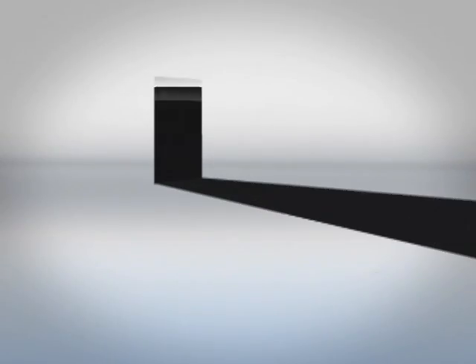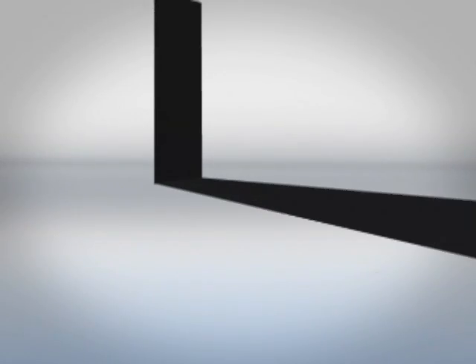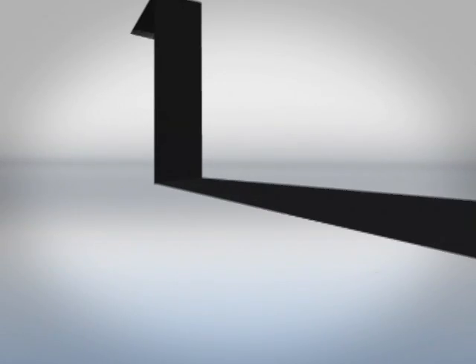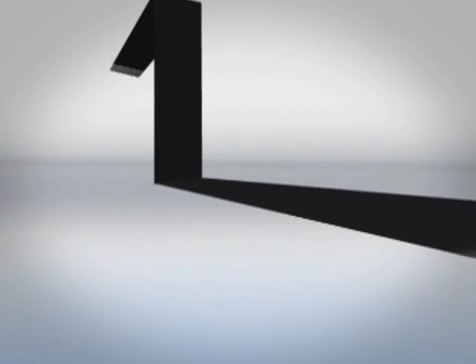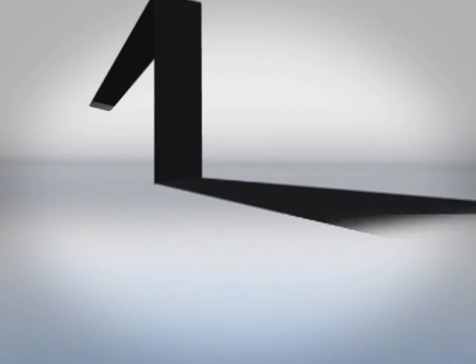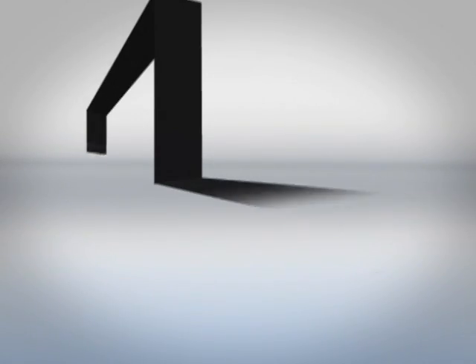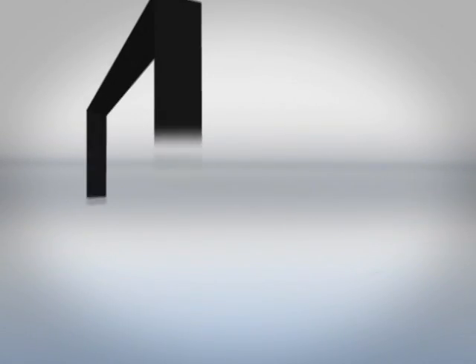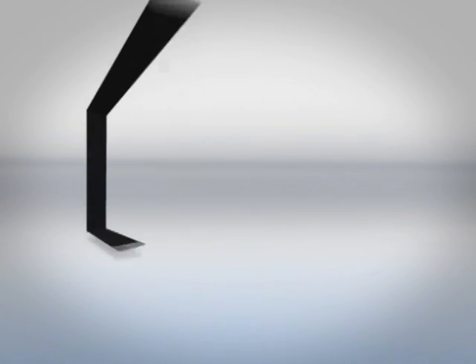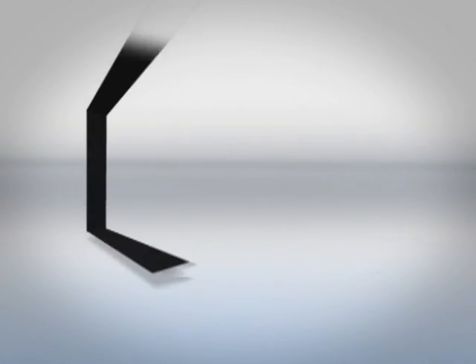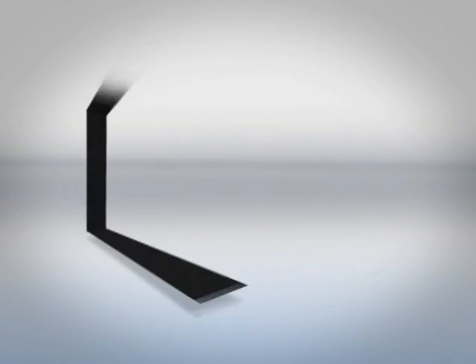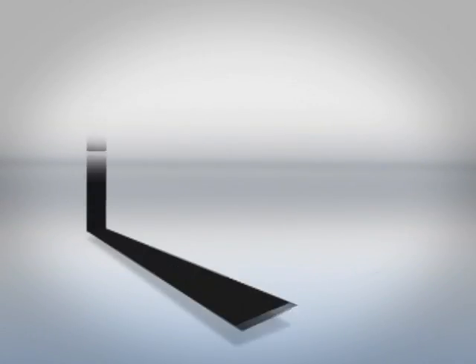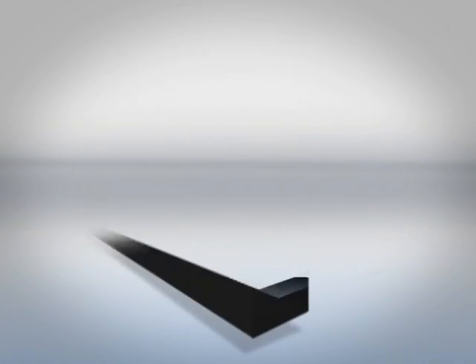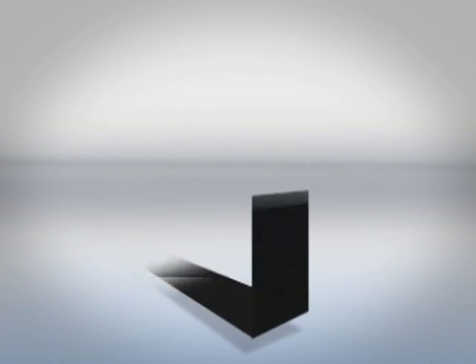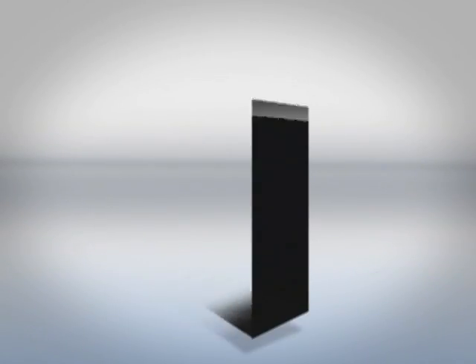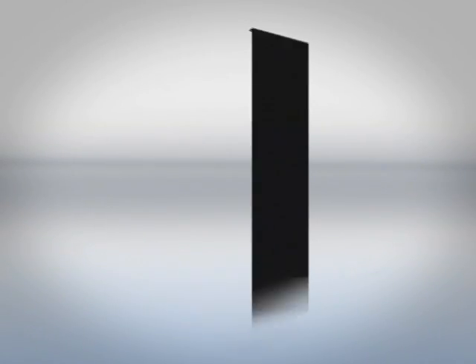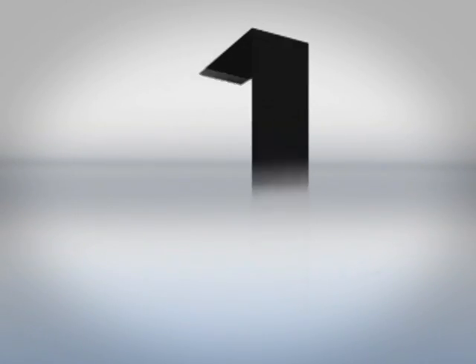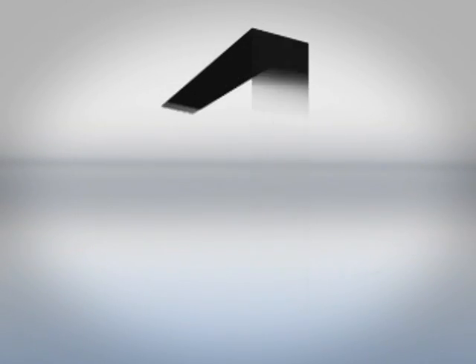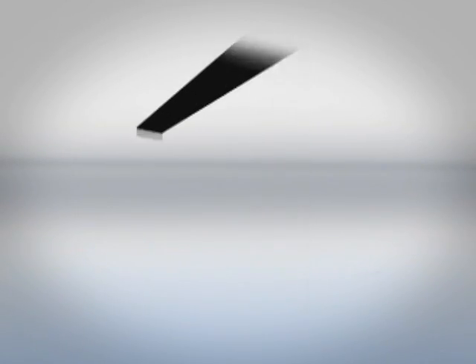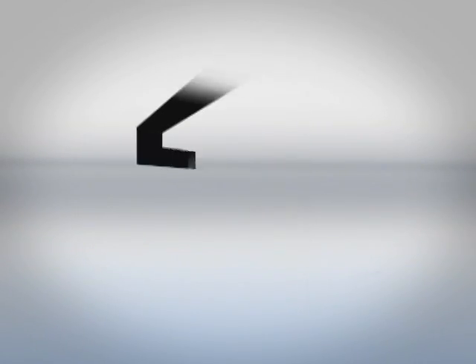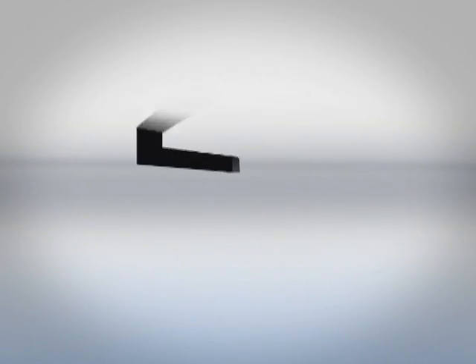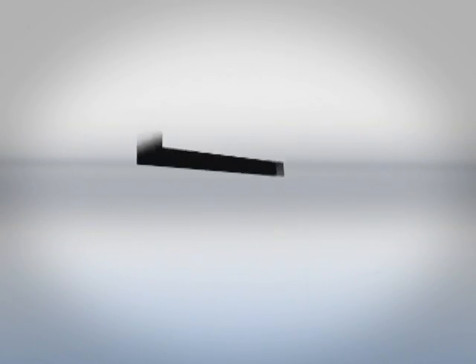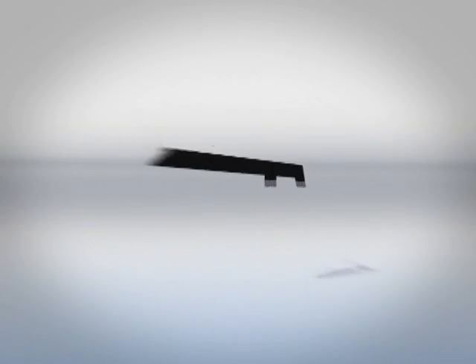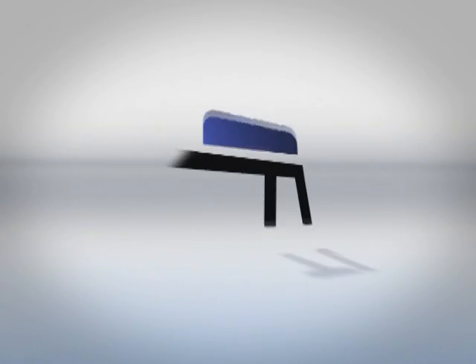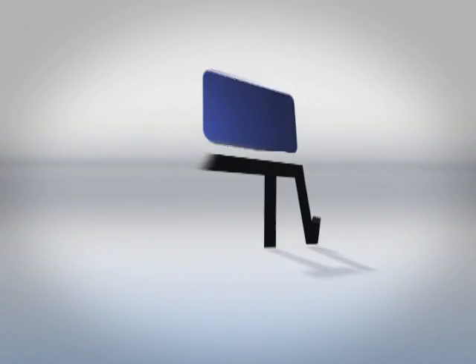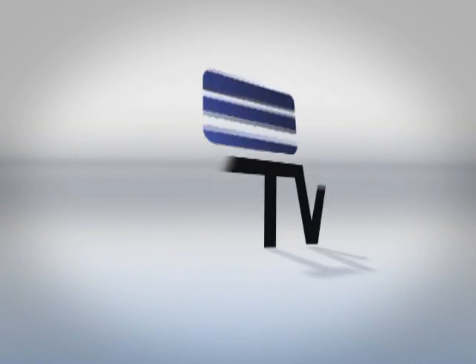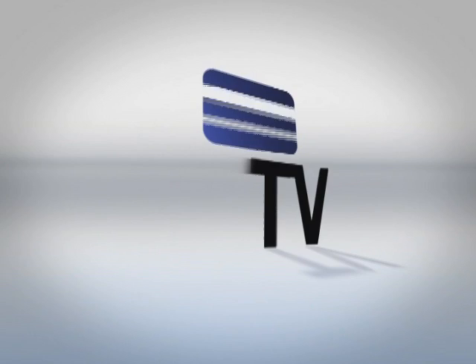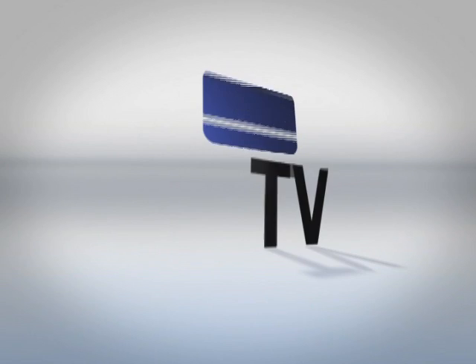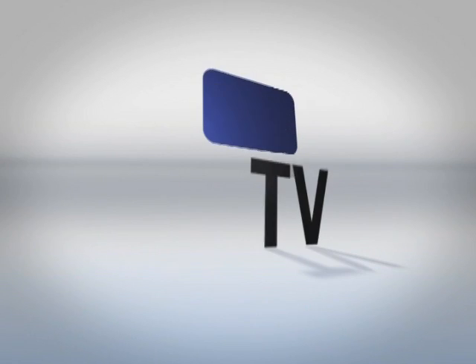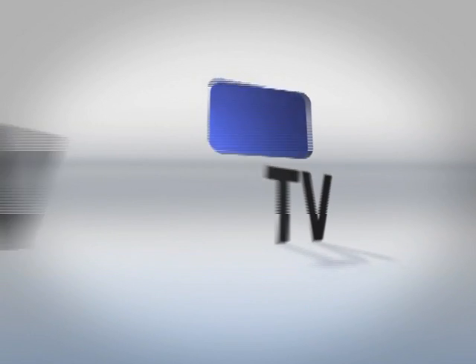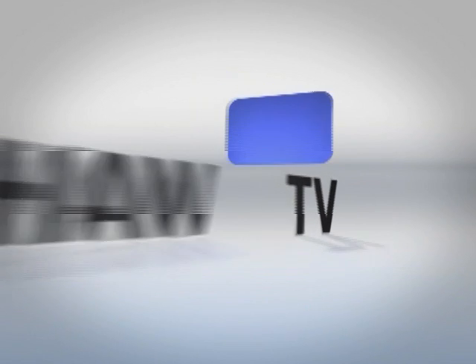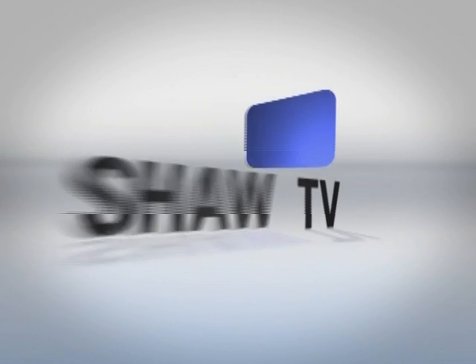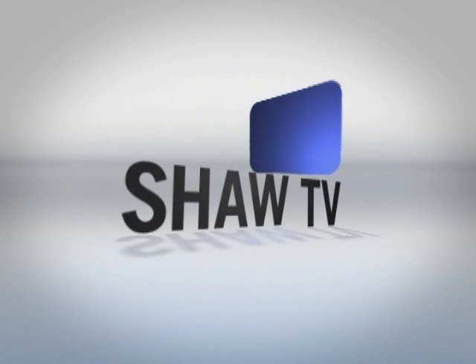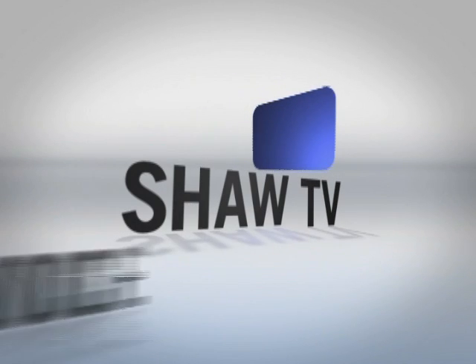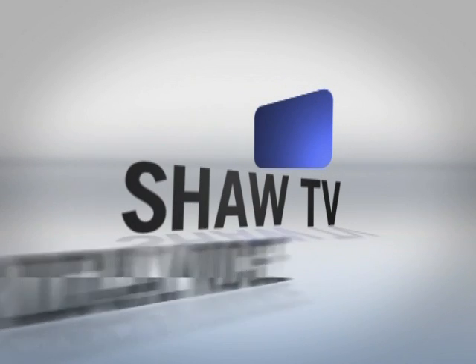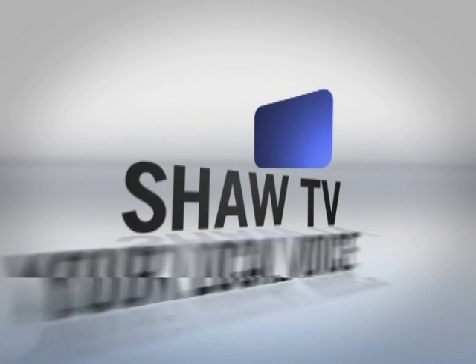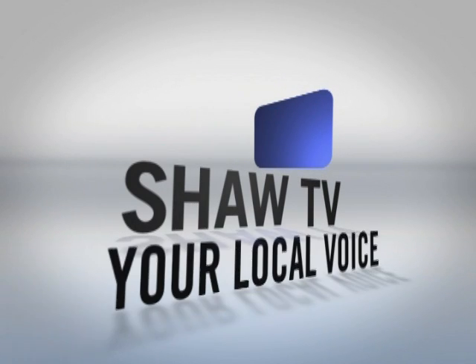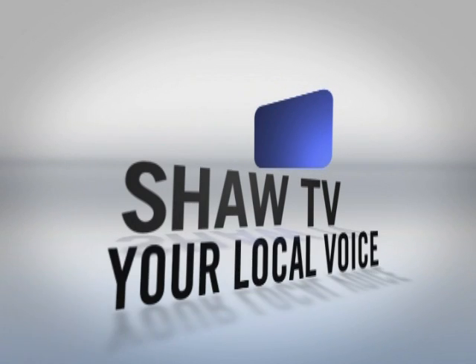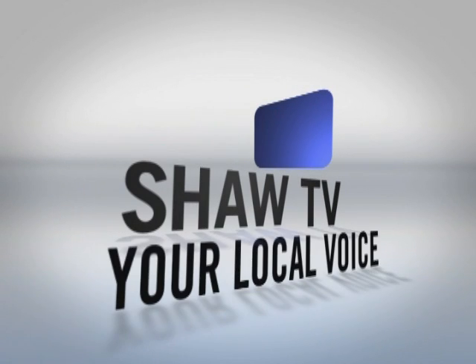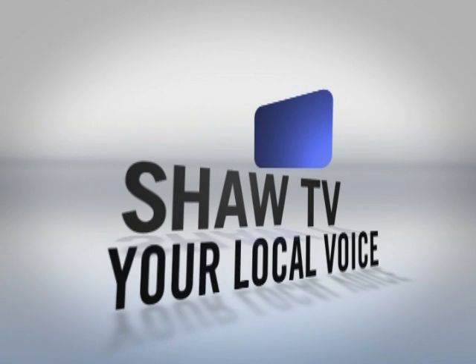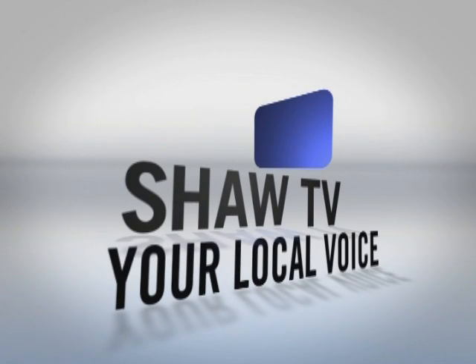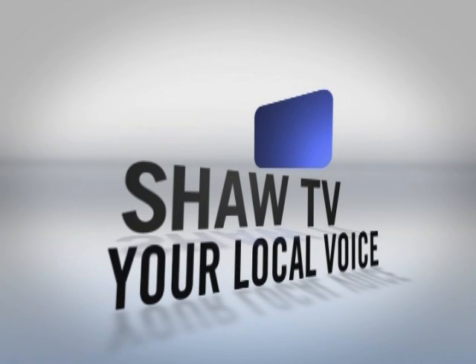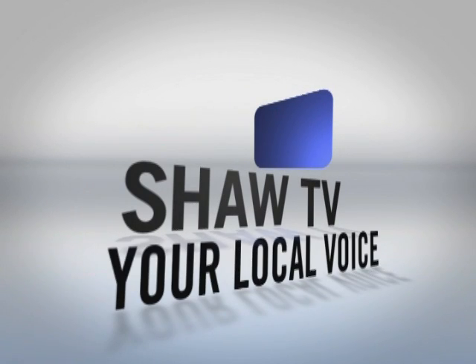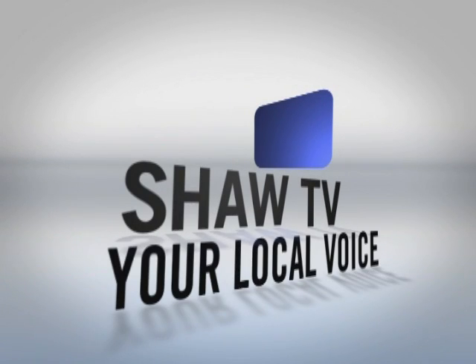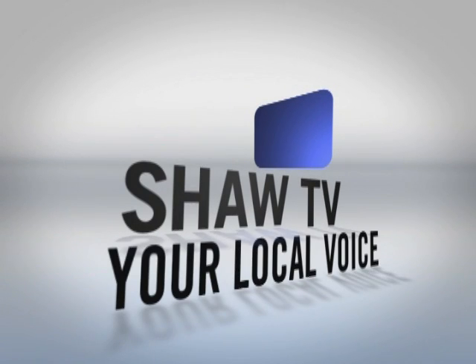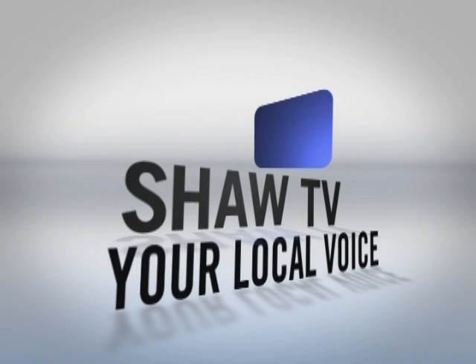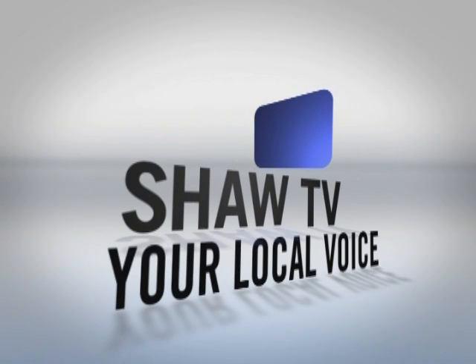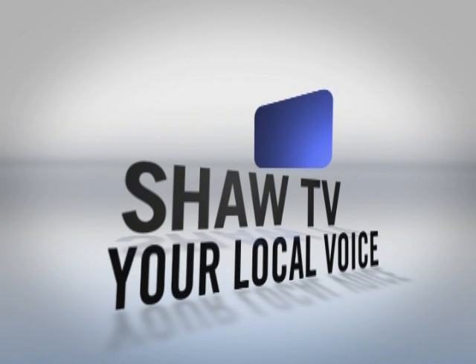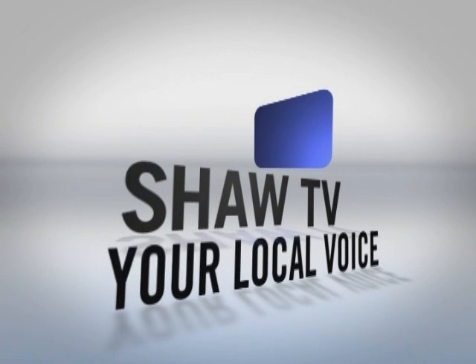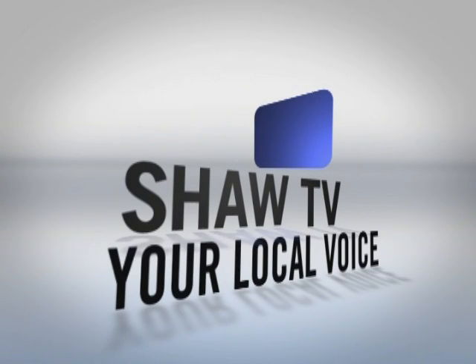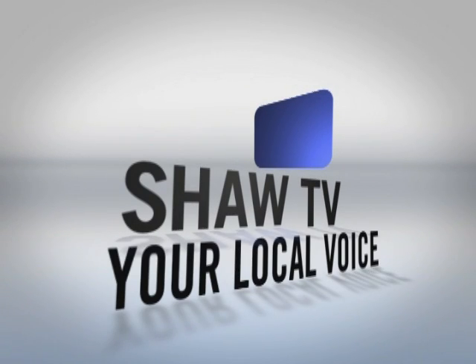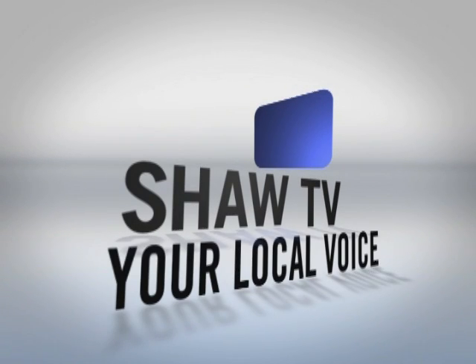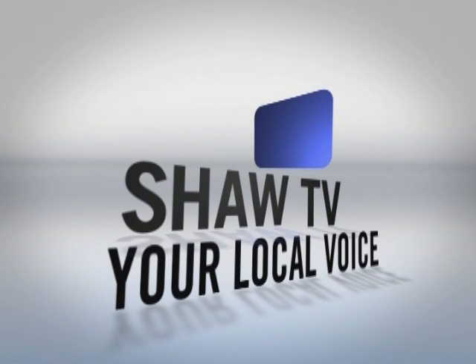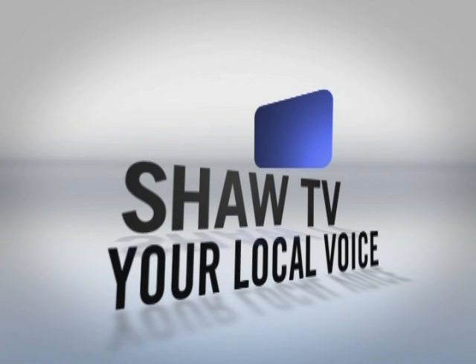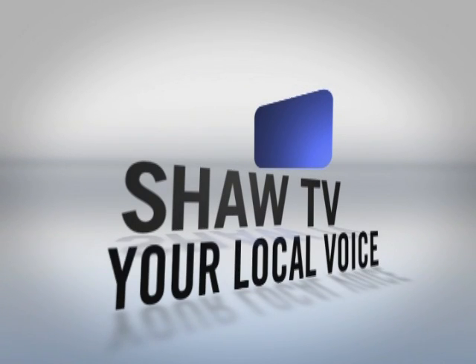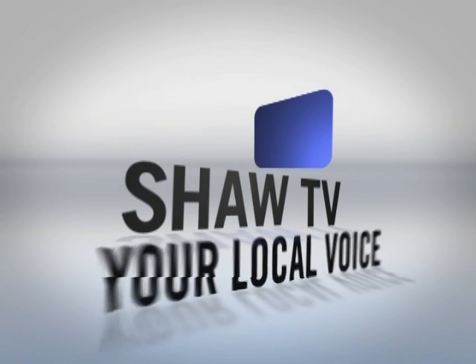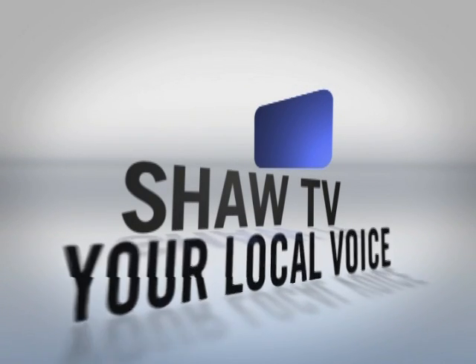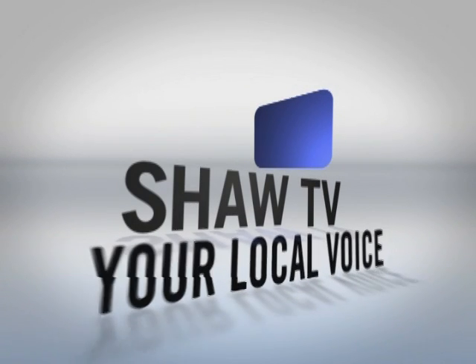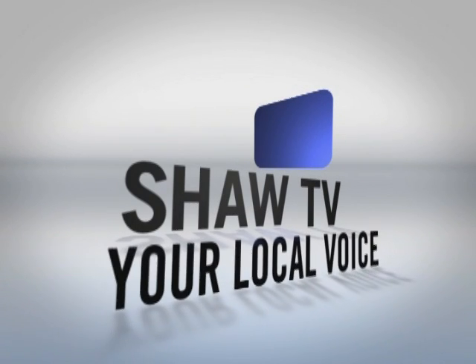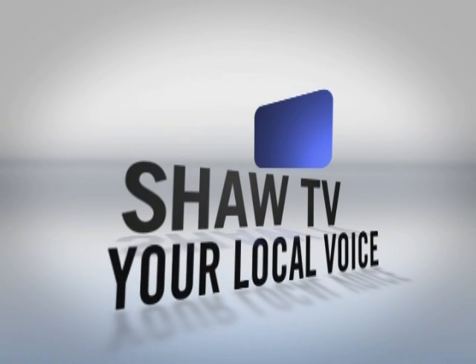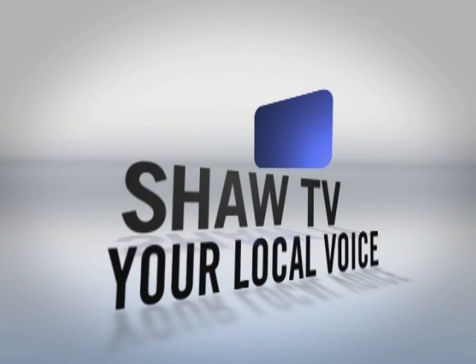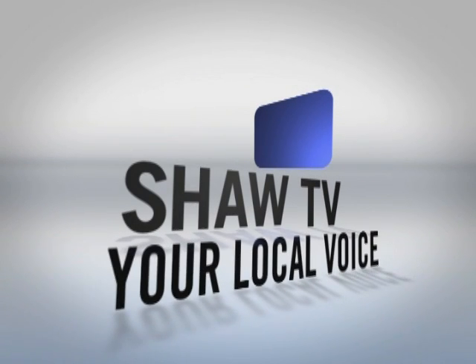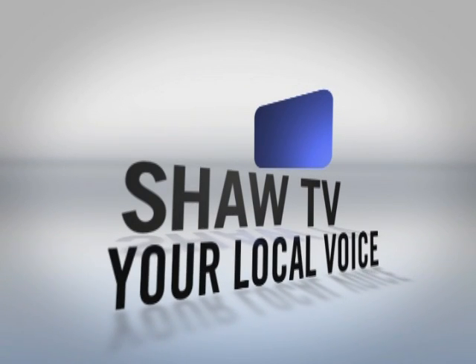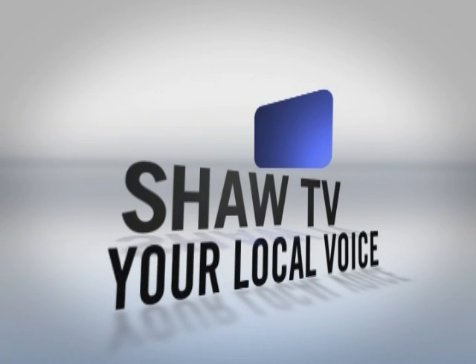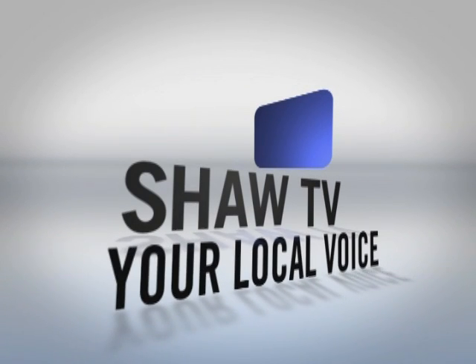Producing over 9,000 hours of local programming every year, this is Shaw TV, your local voice.